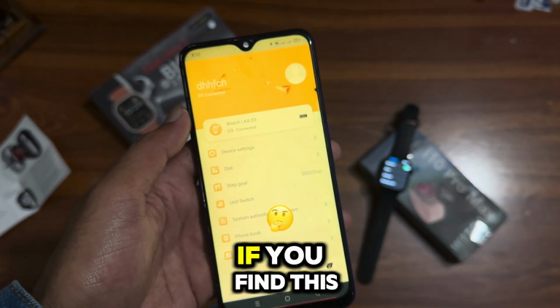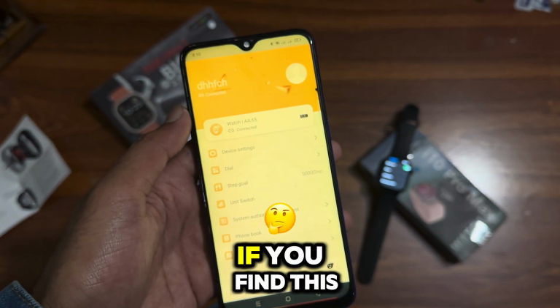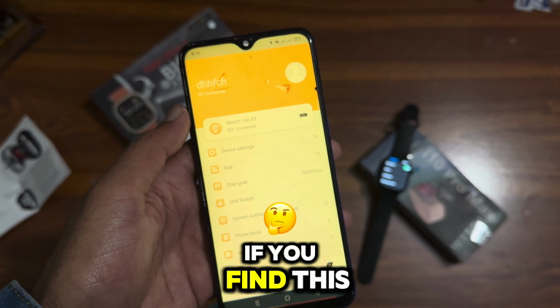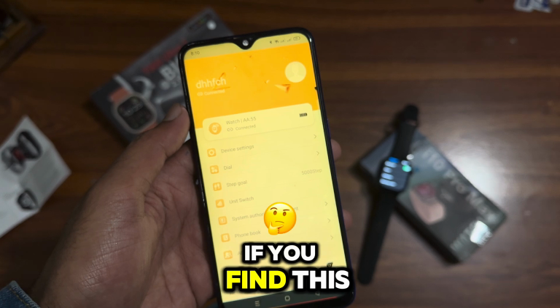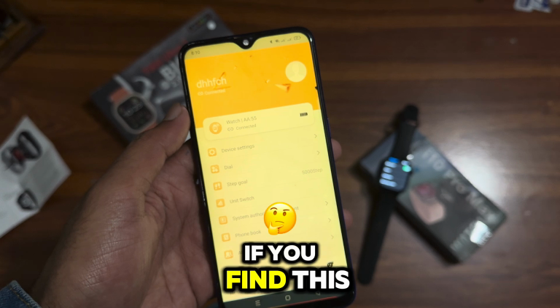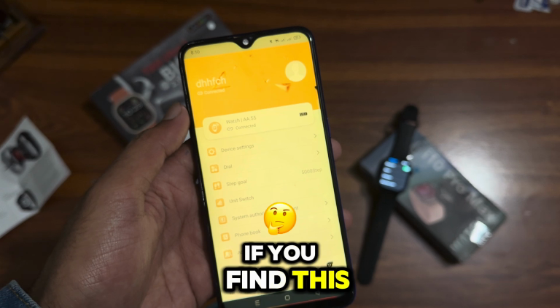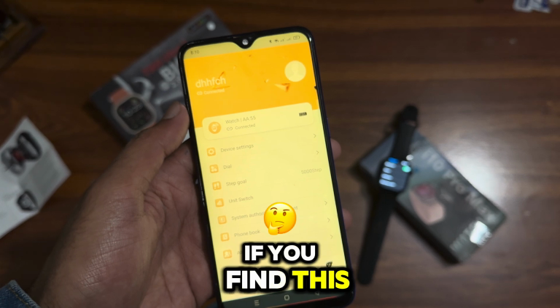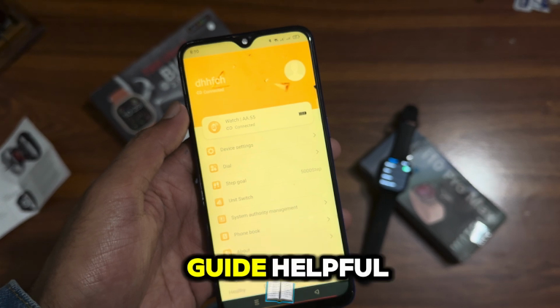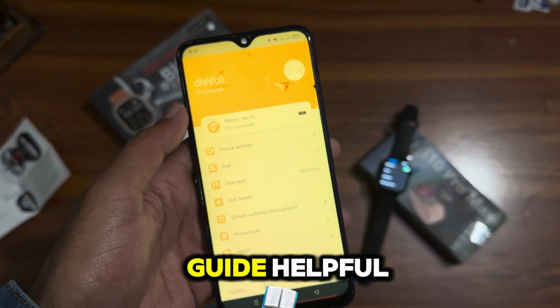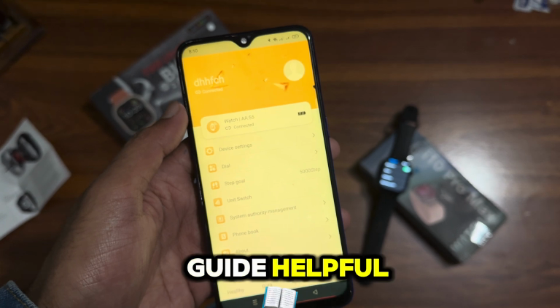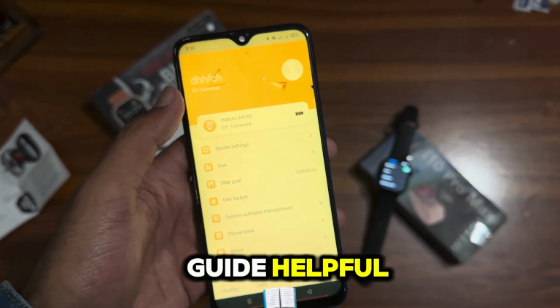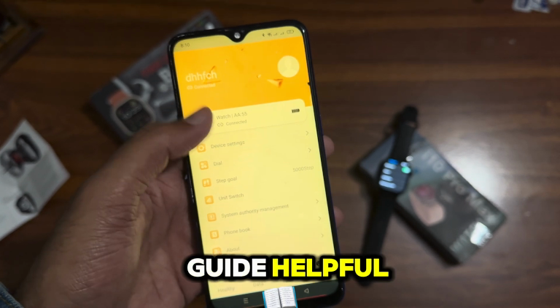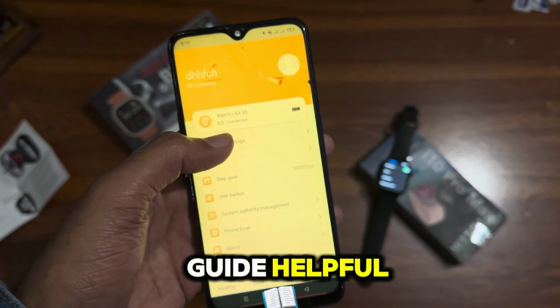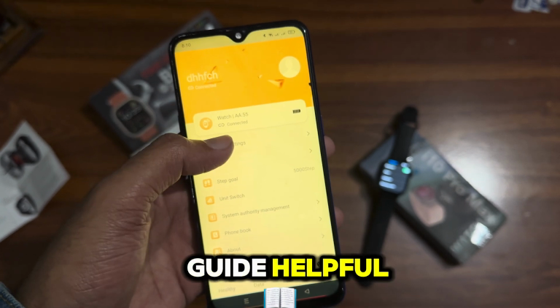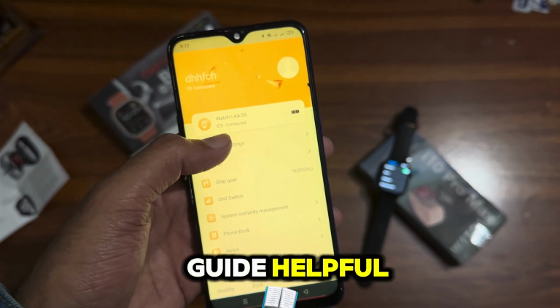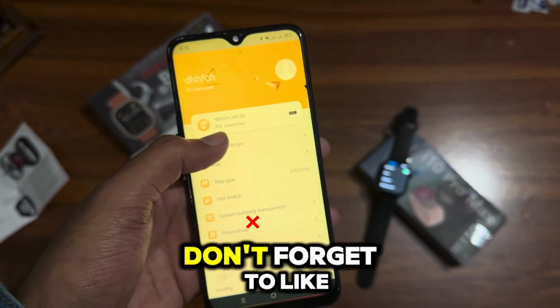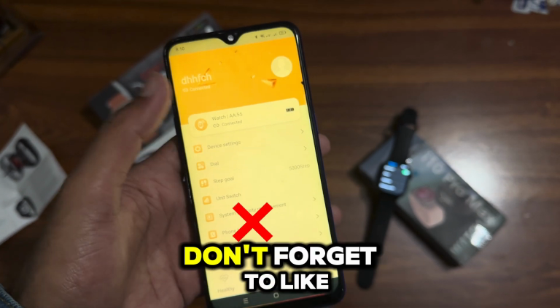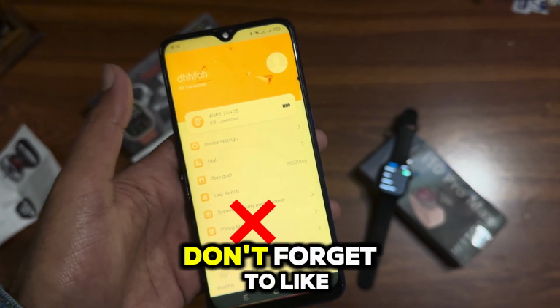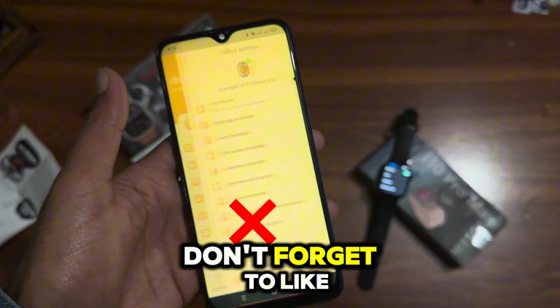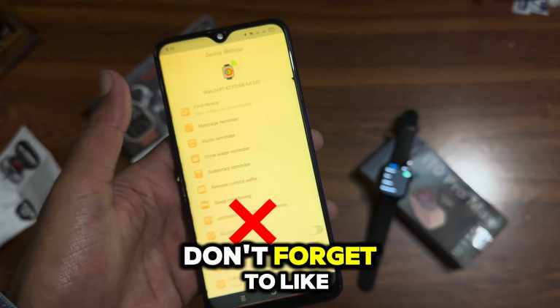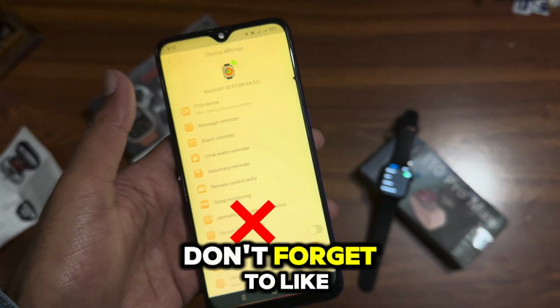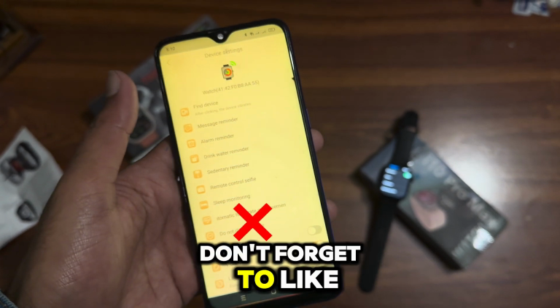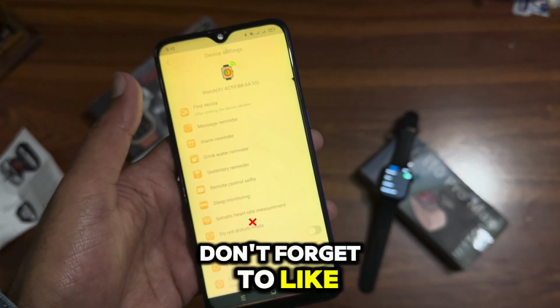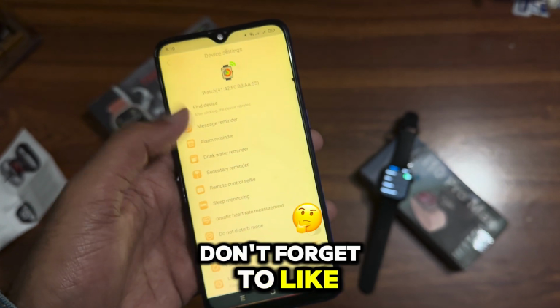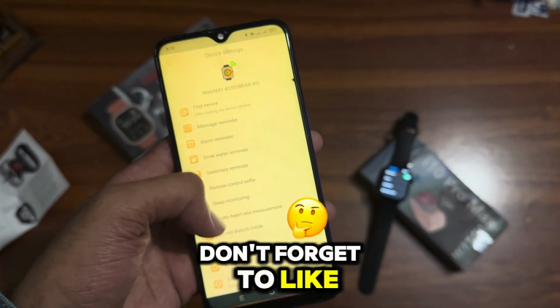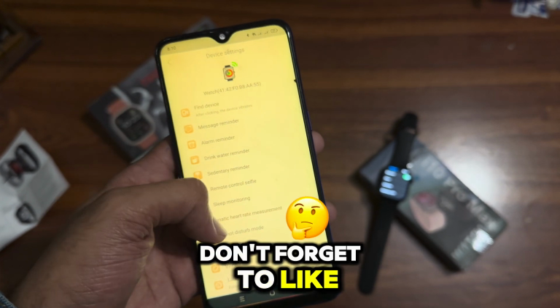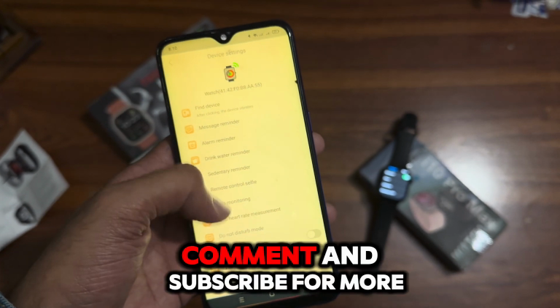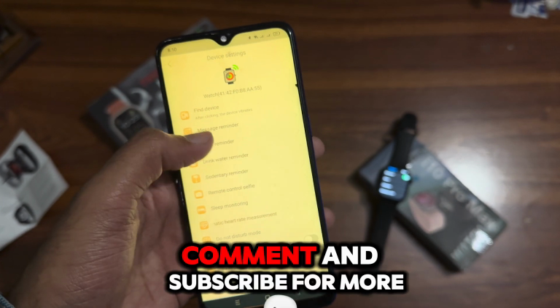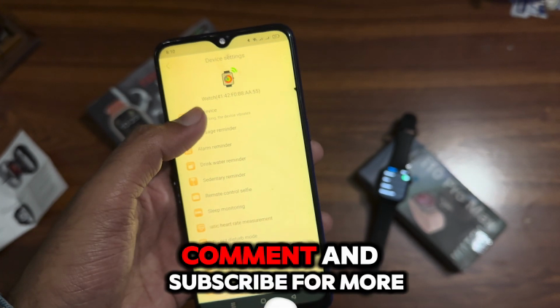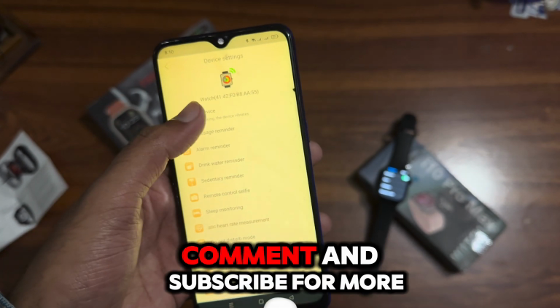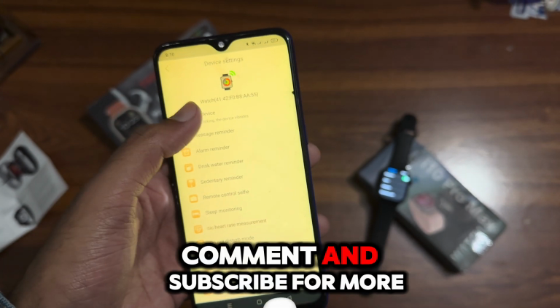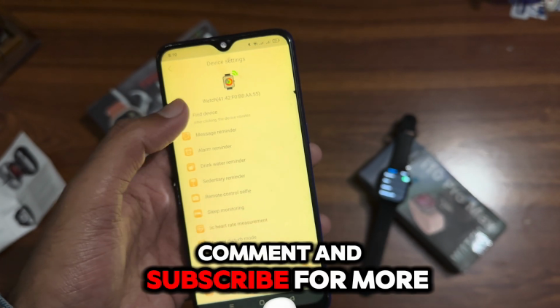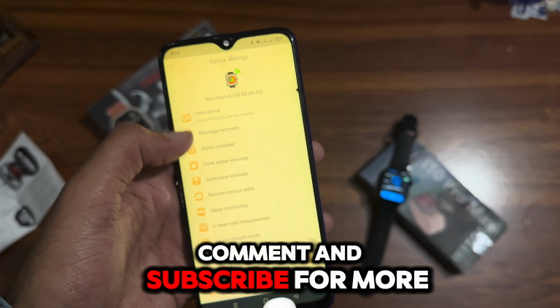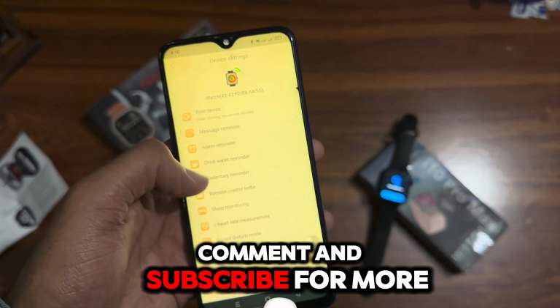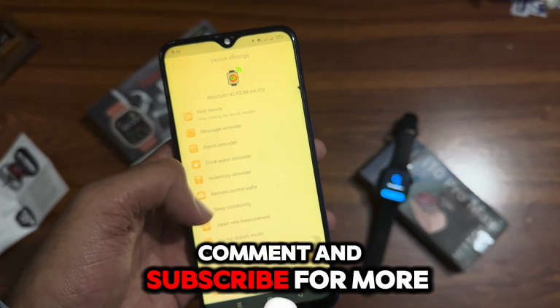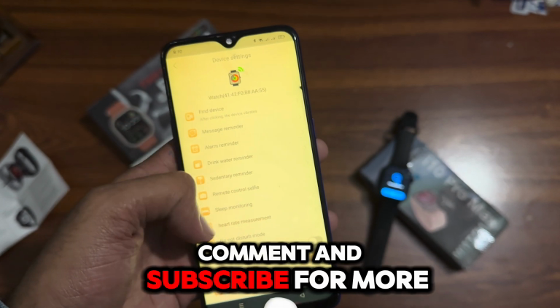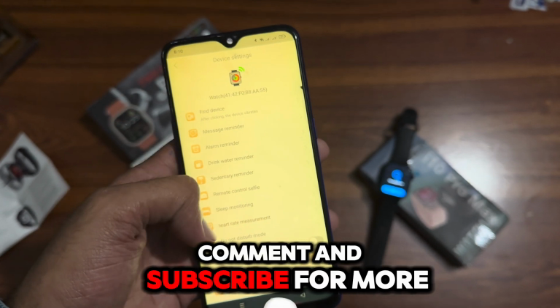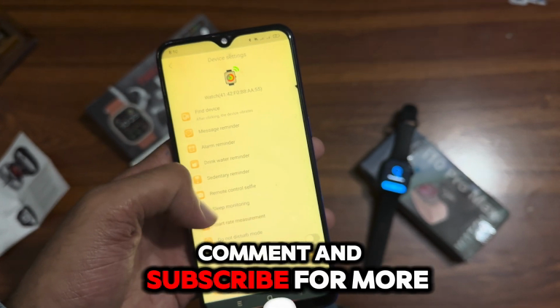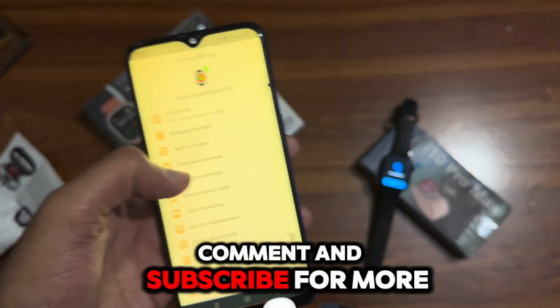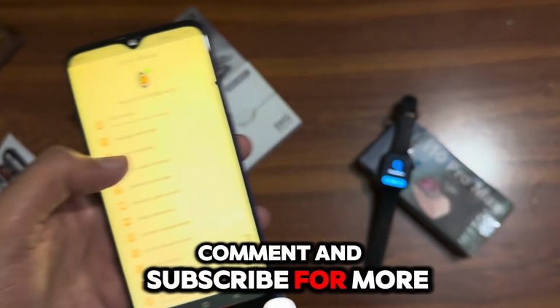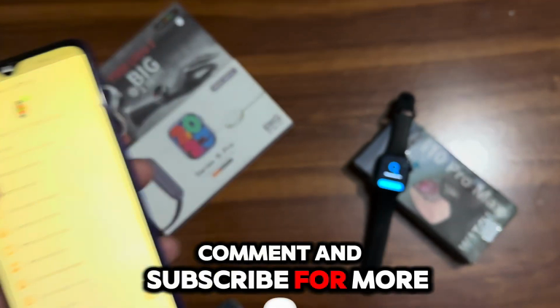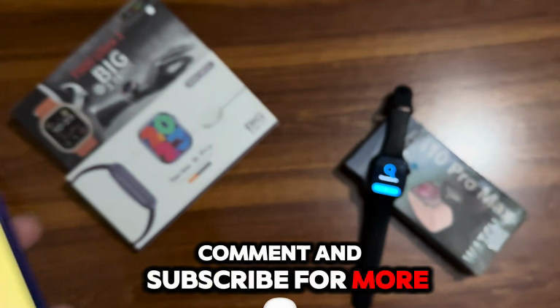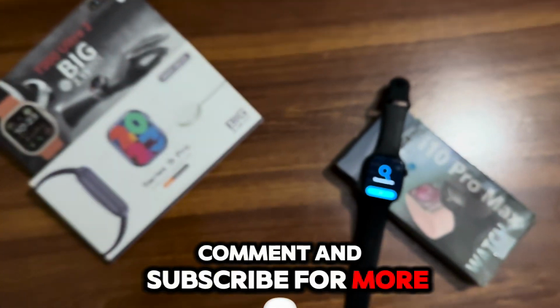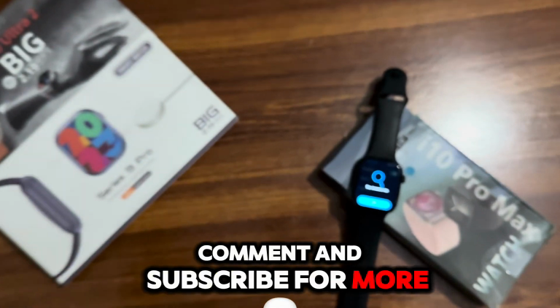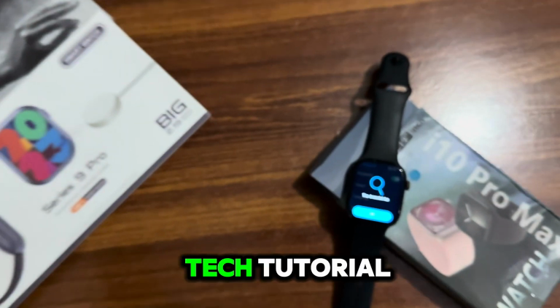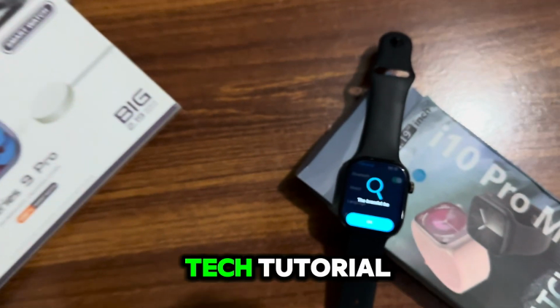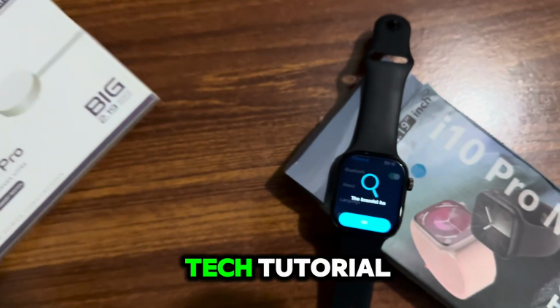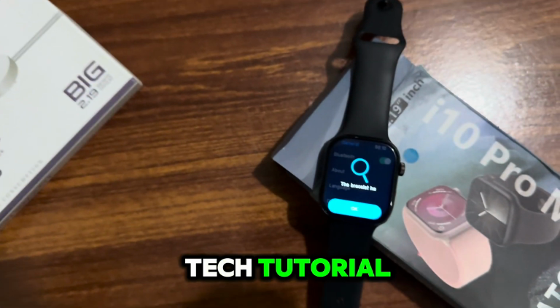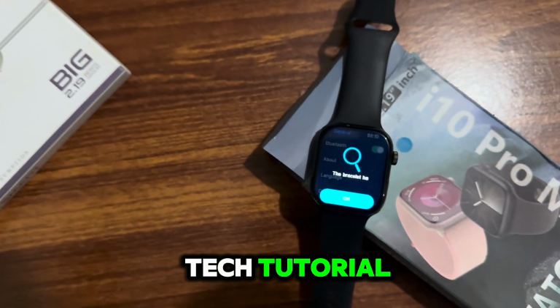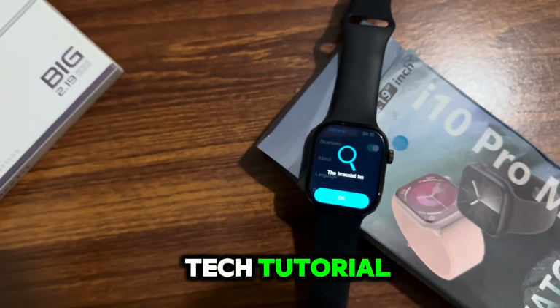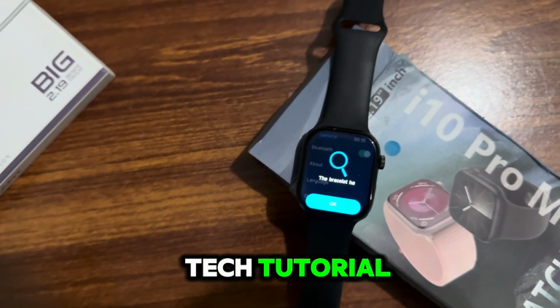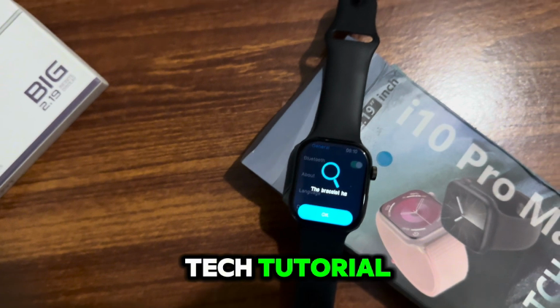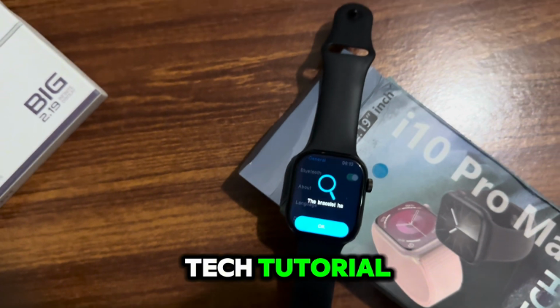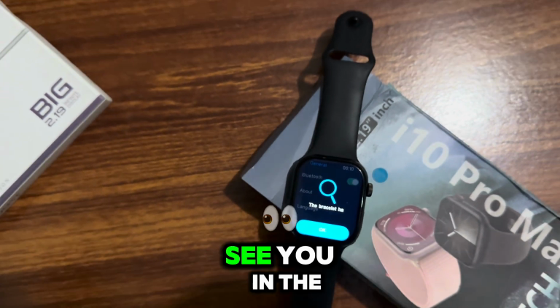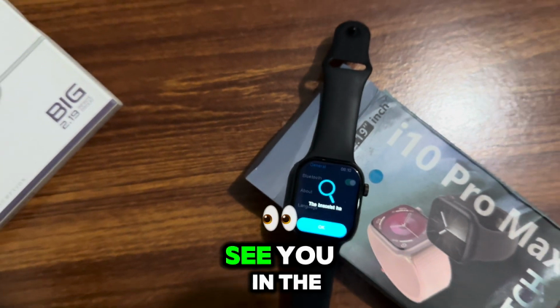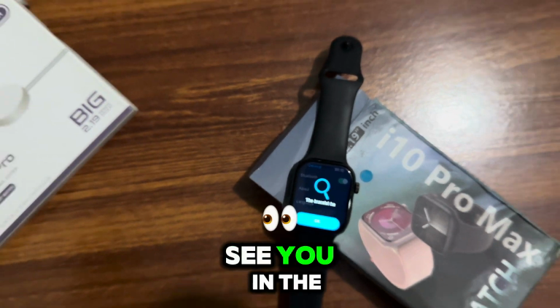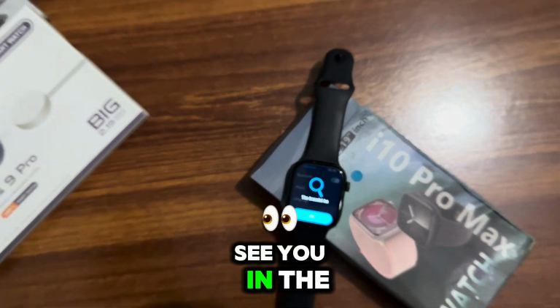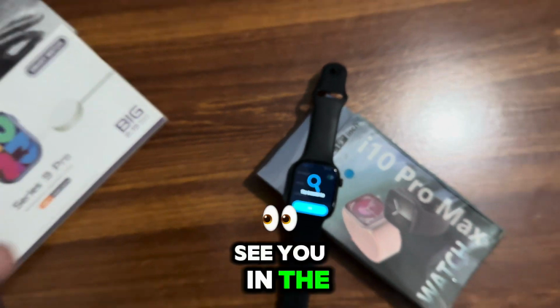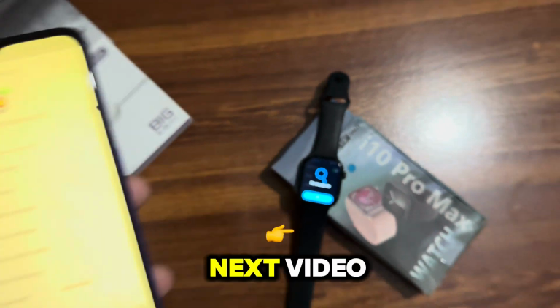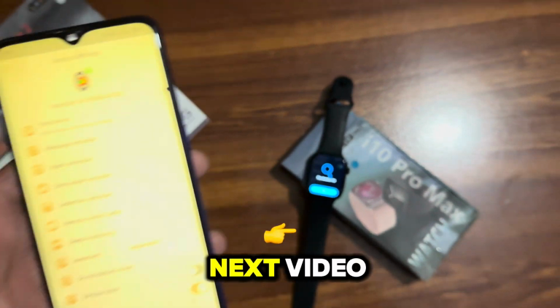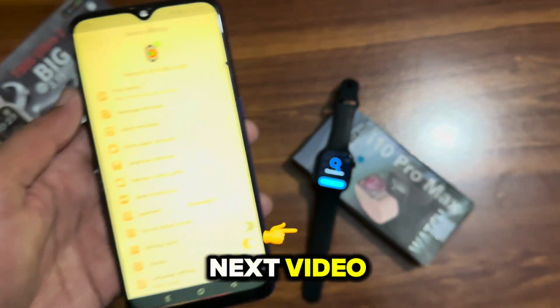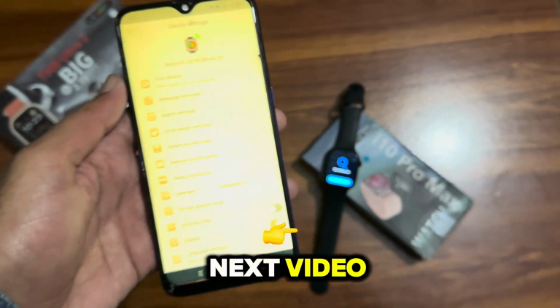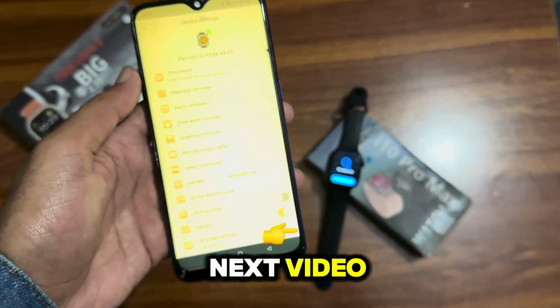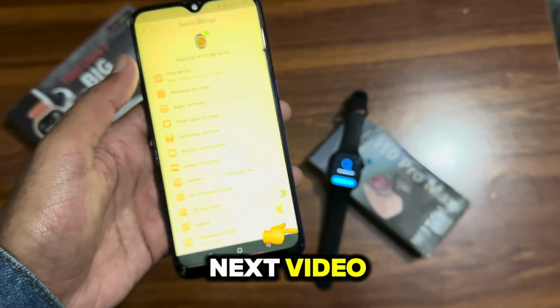If you find this guide helpful, don't forget to like, comment, and subscribe for more tech tutorials. See you in the next video.